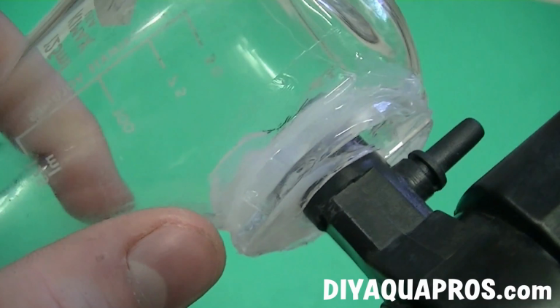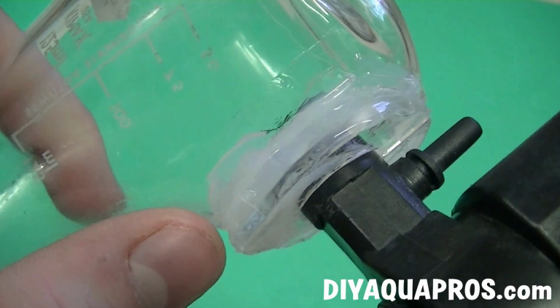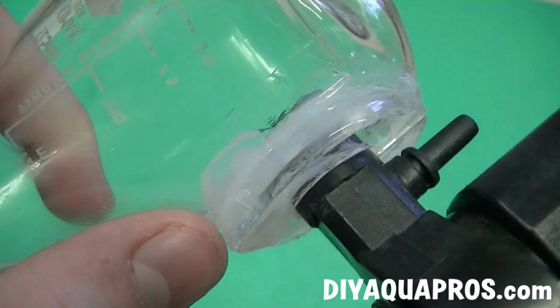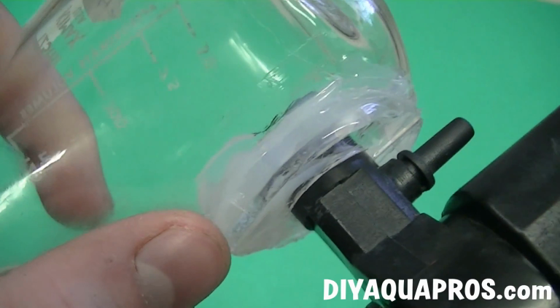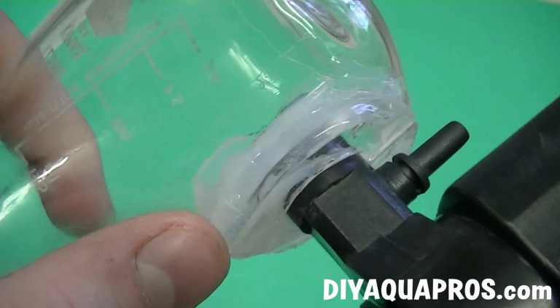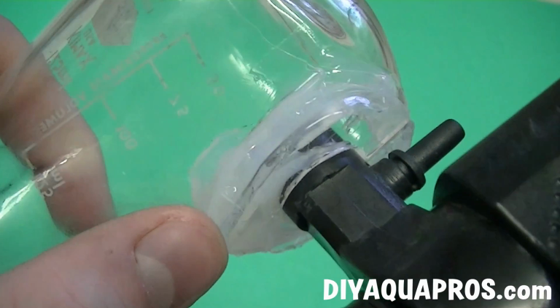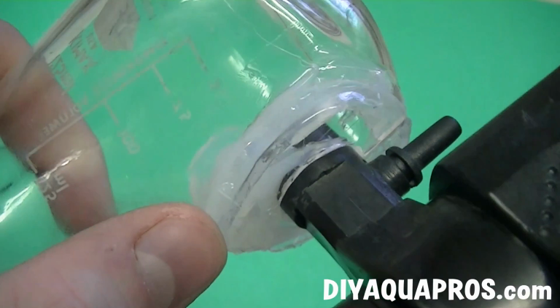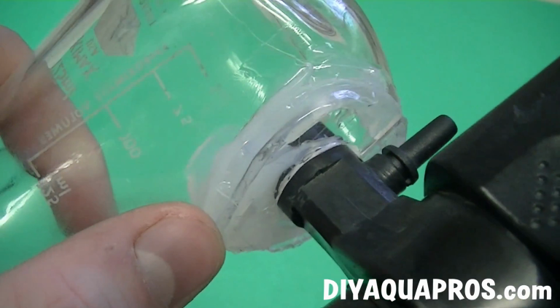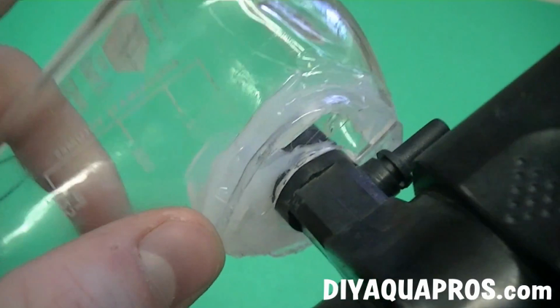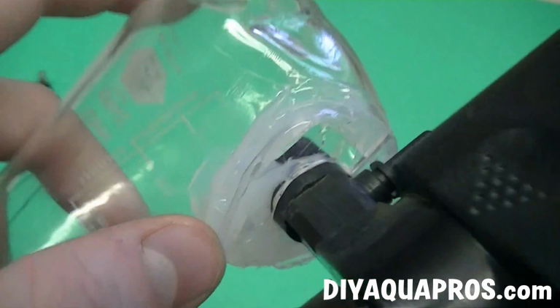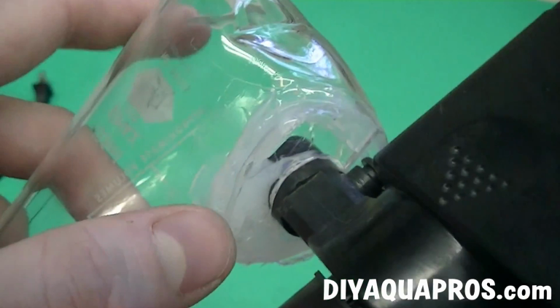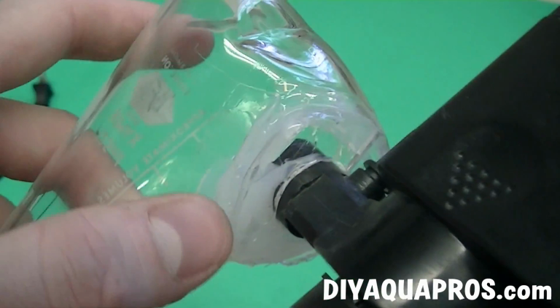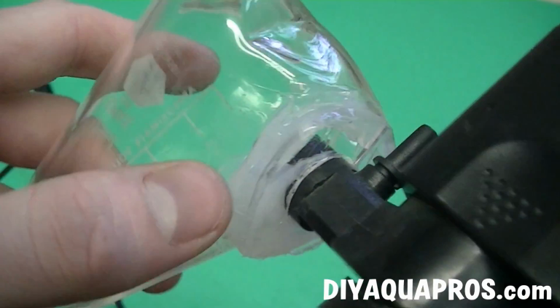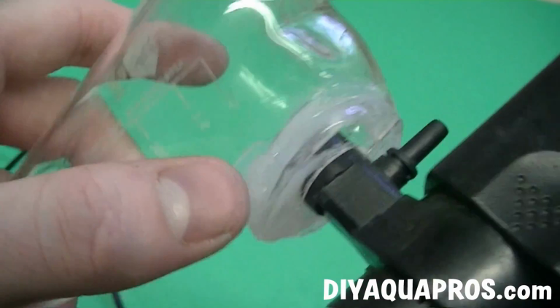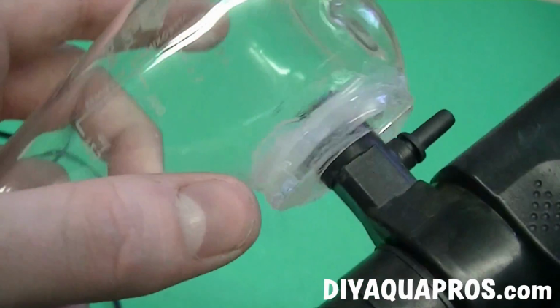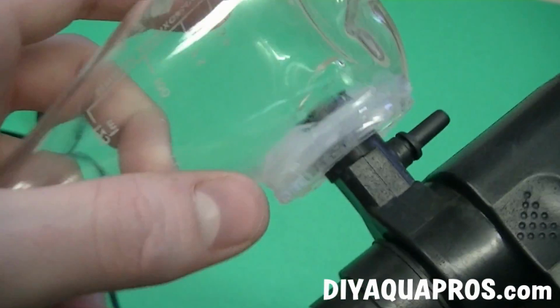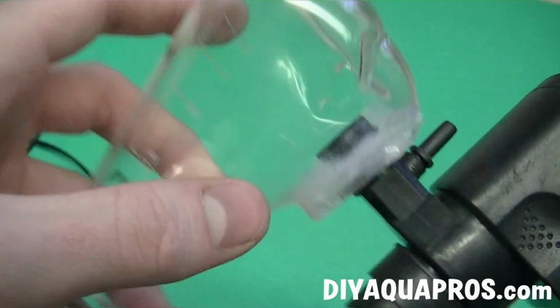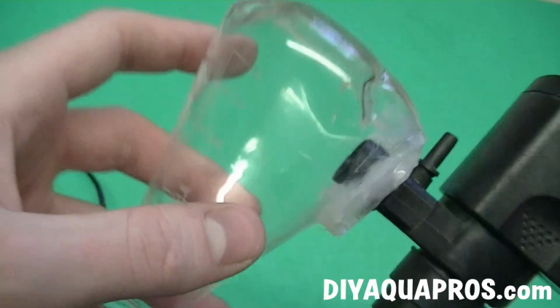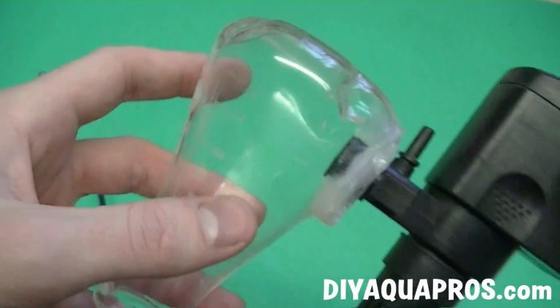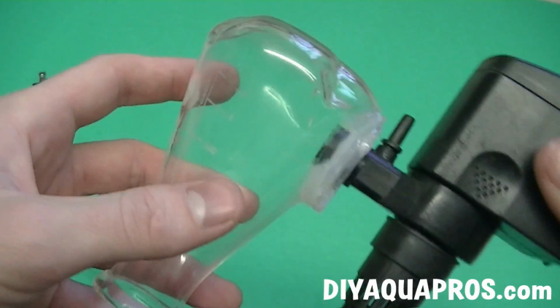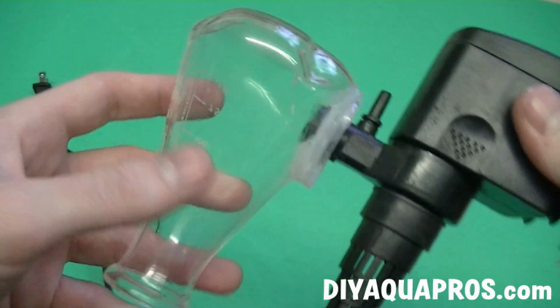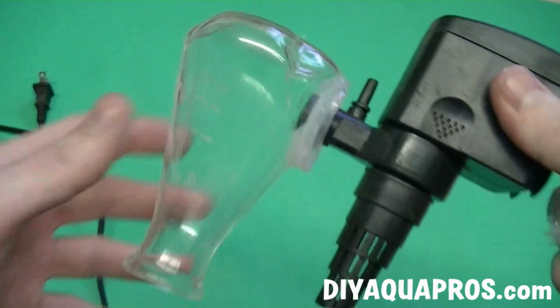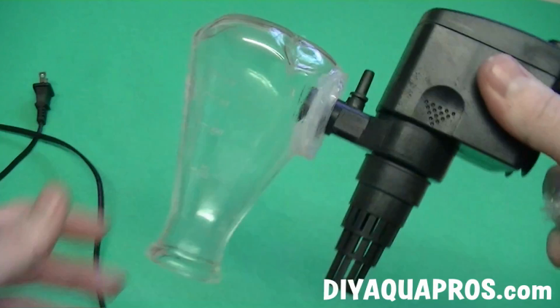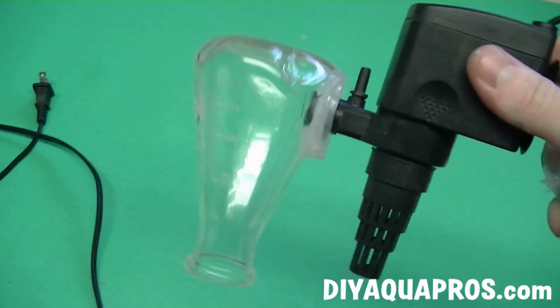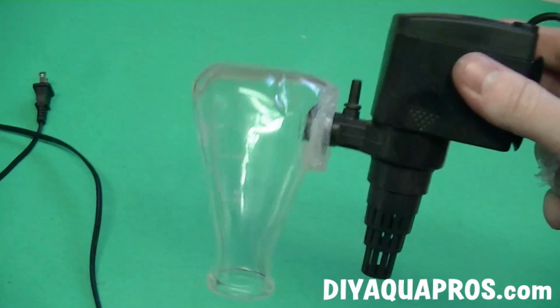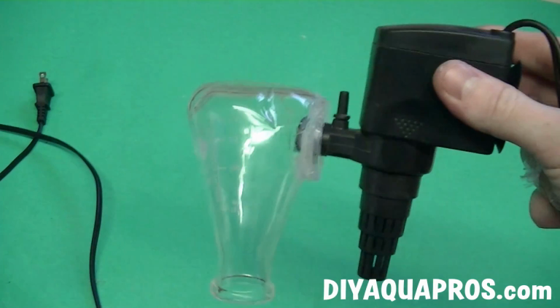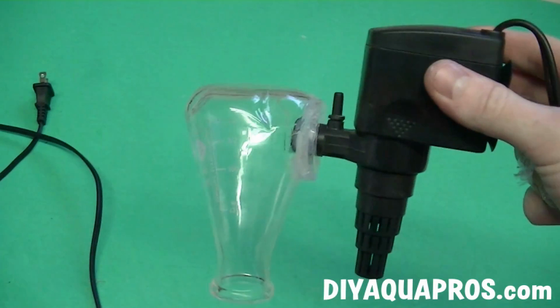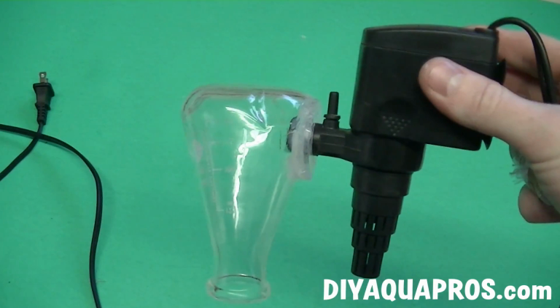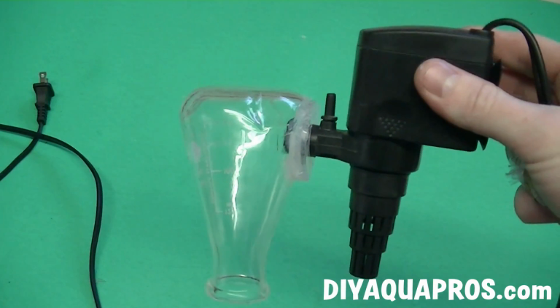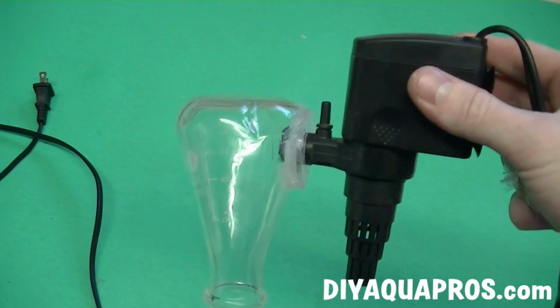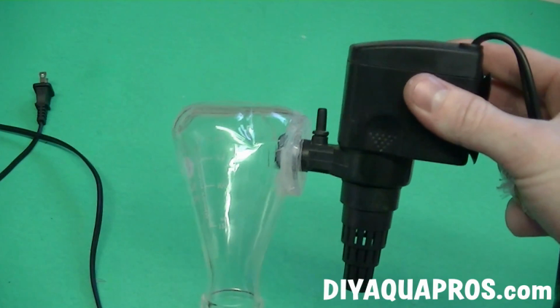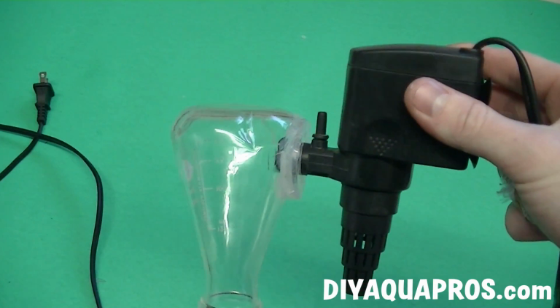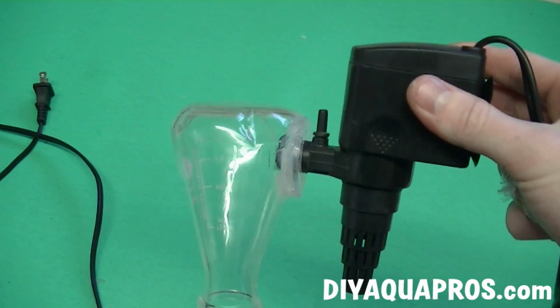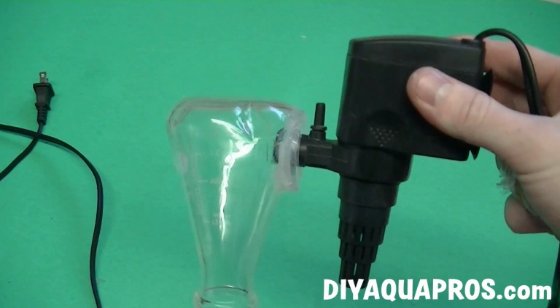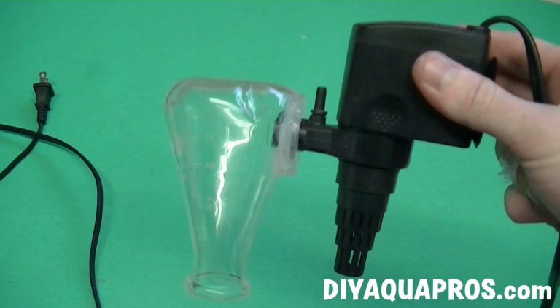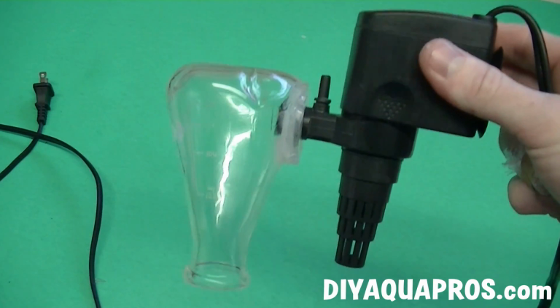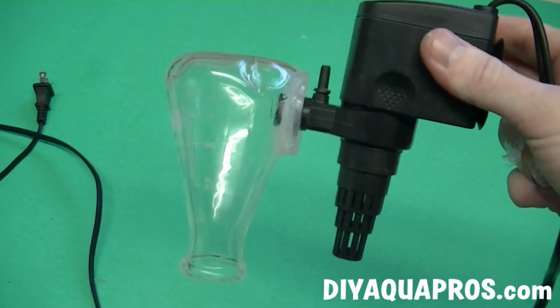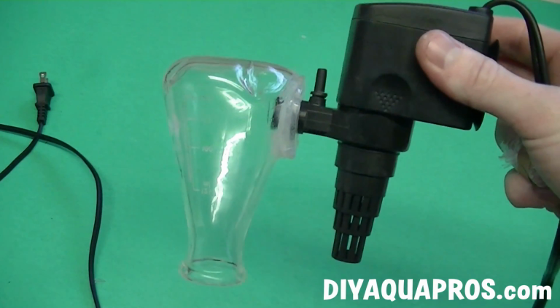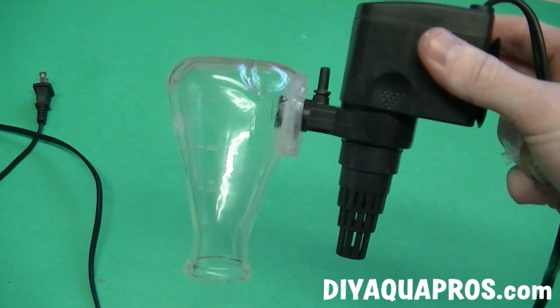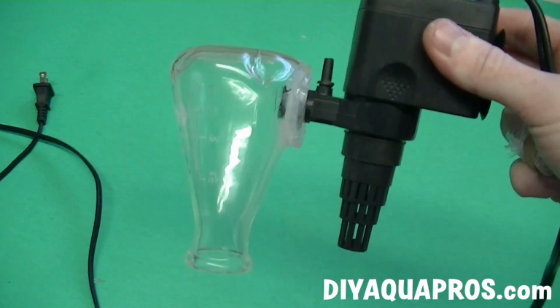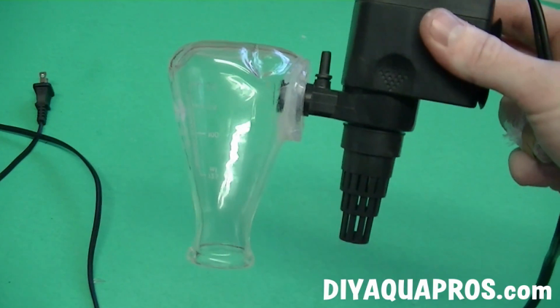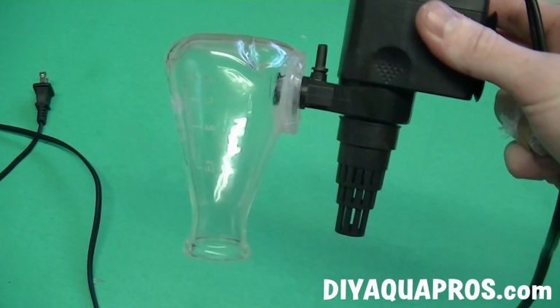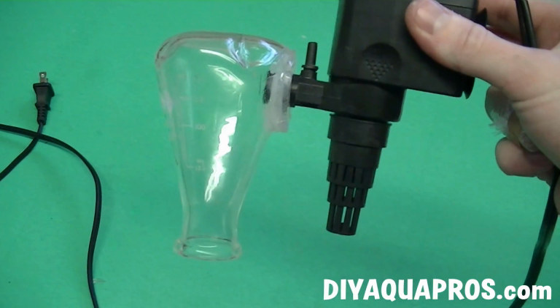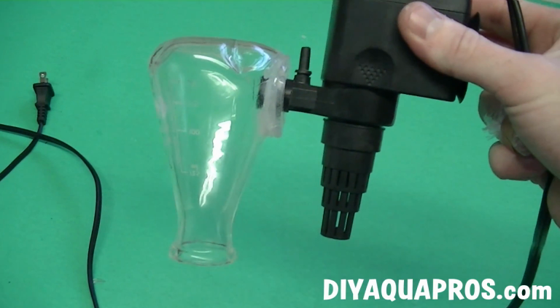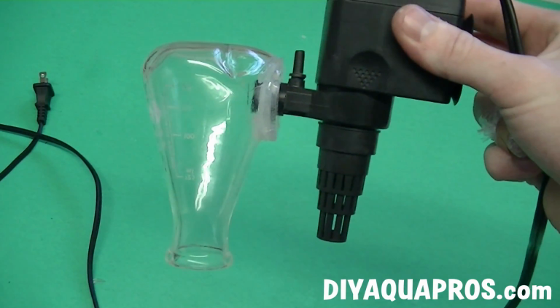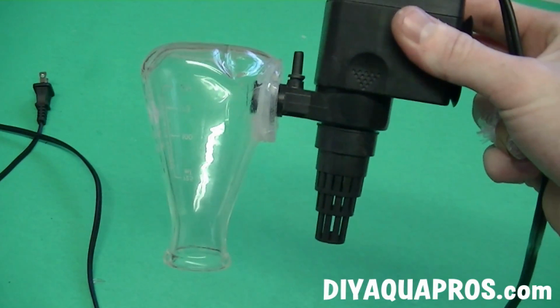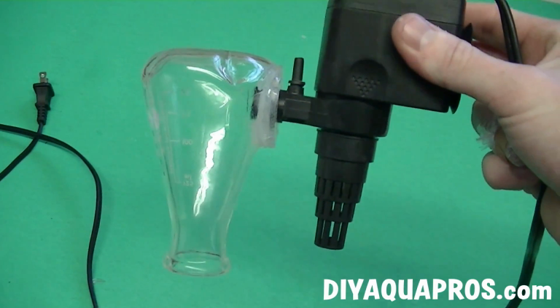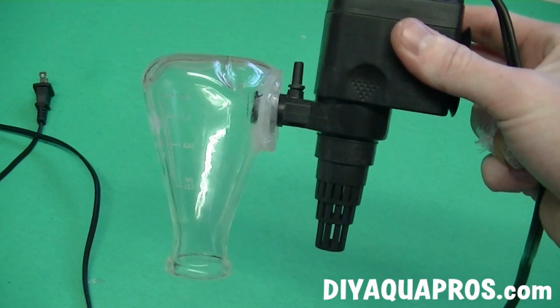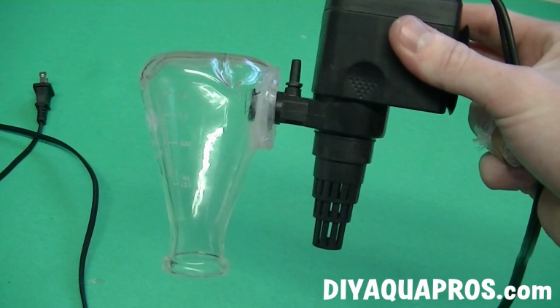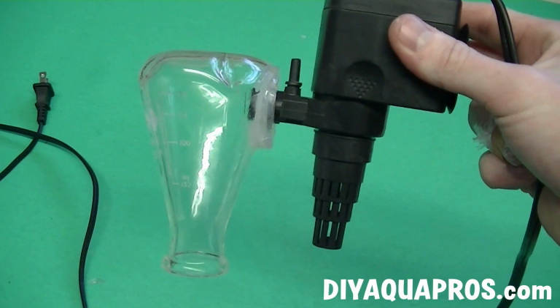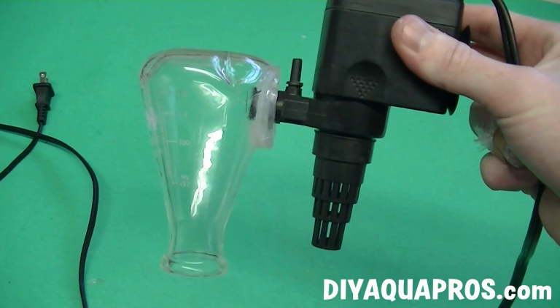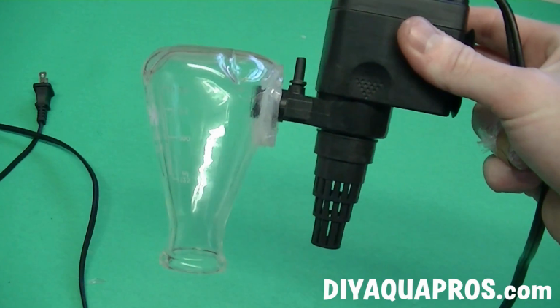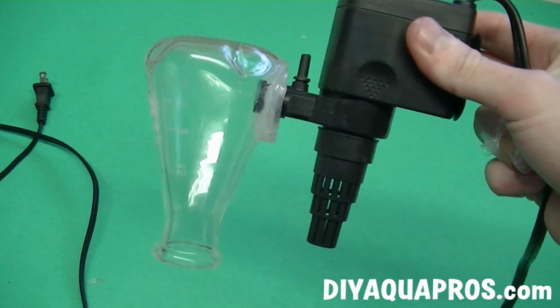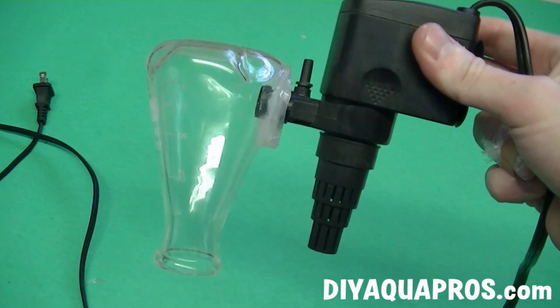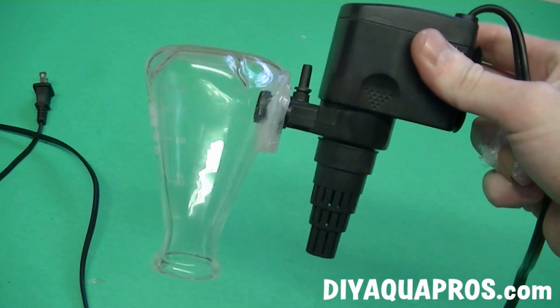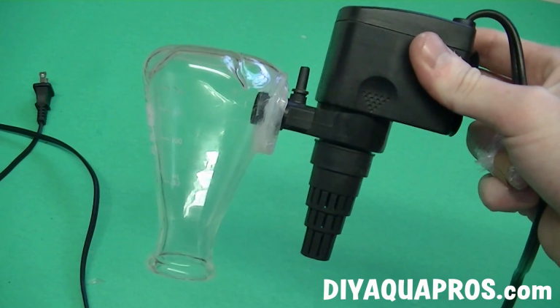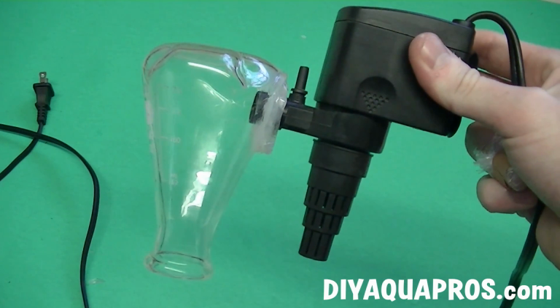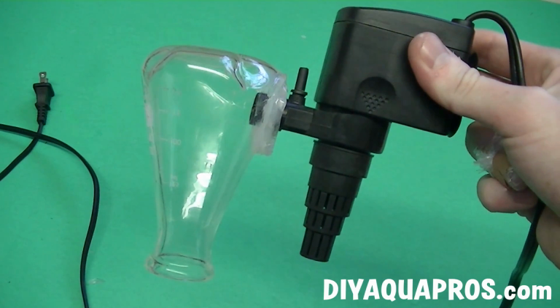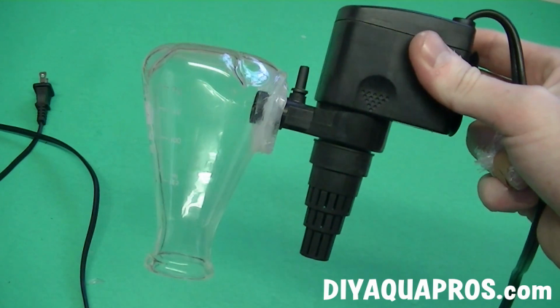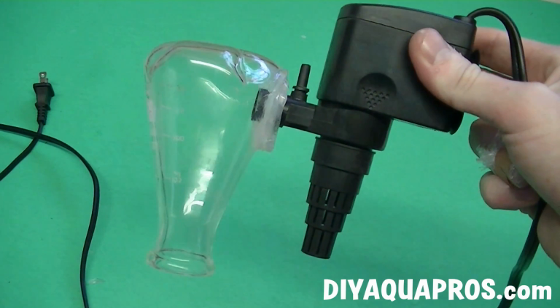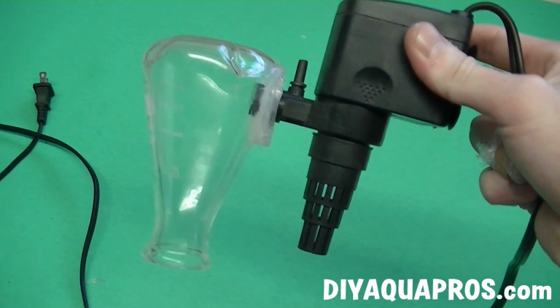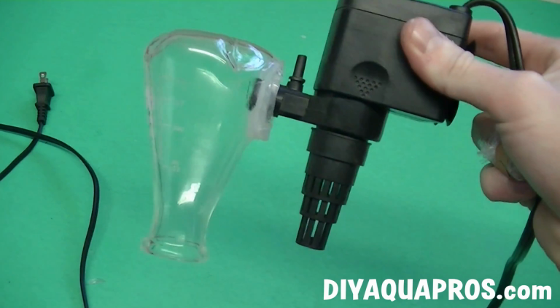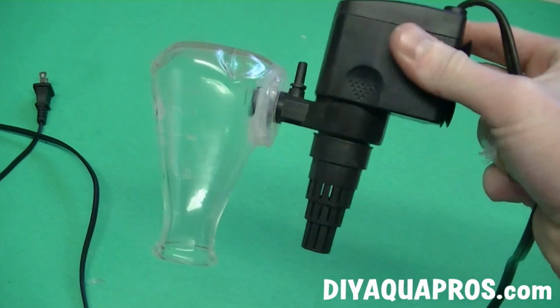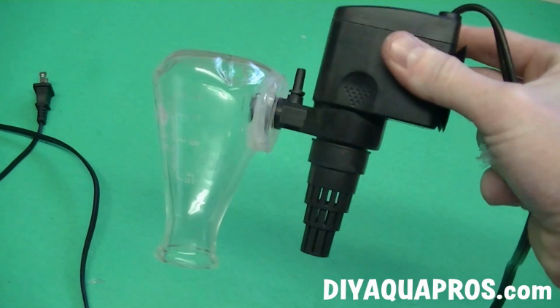All I had to do was get this thing in a tank and I knew it would be fine. Here's our completed flask CO2 diffuser. All we have to do now is get the CO2 into the flask and we should be good to go.